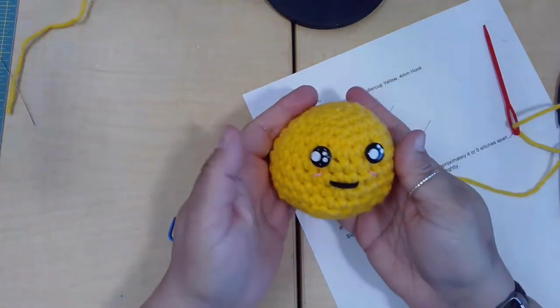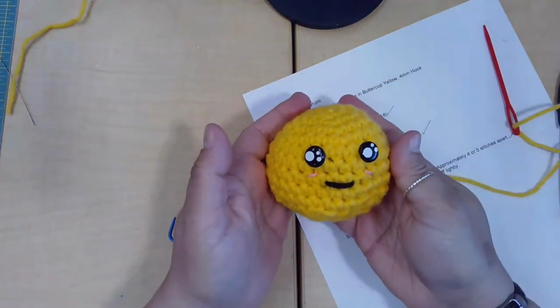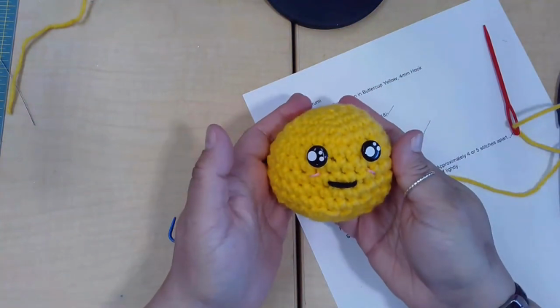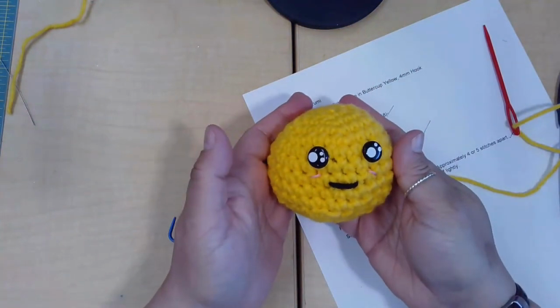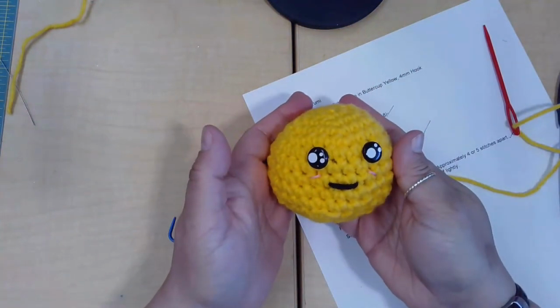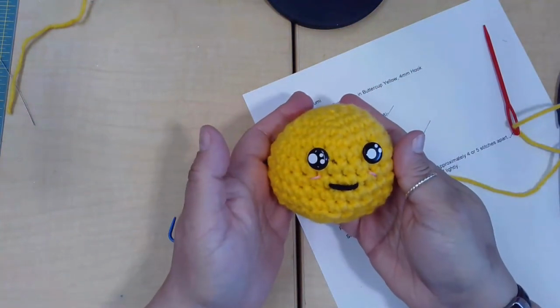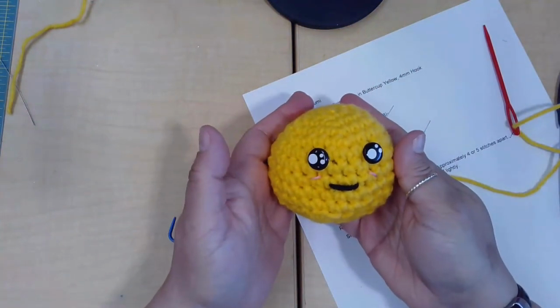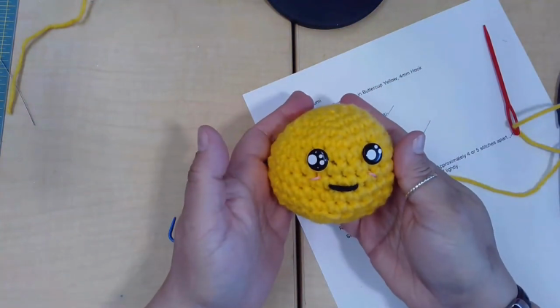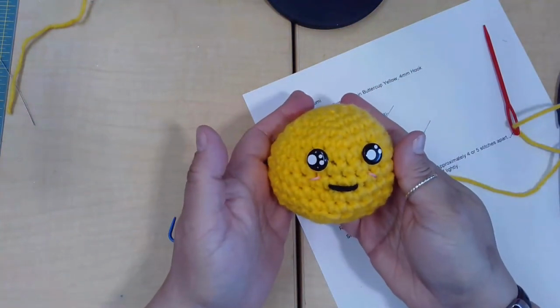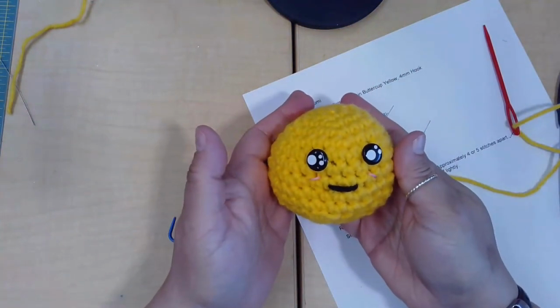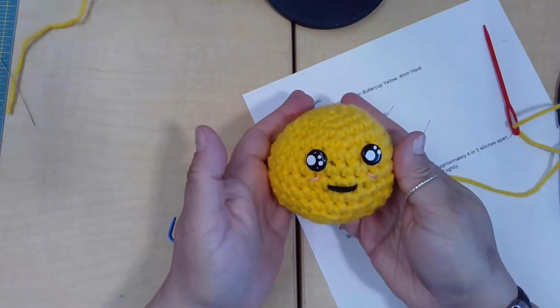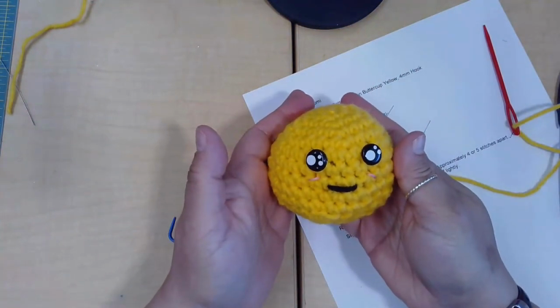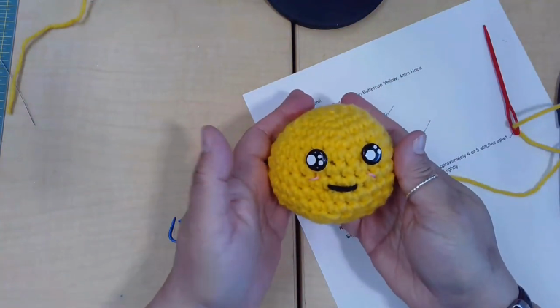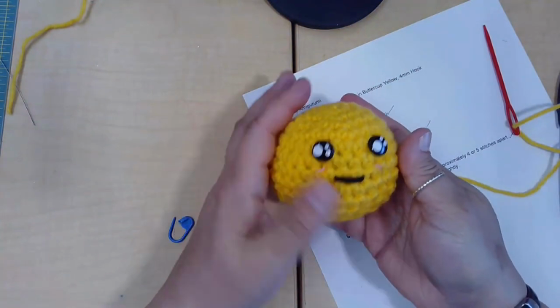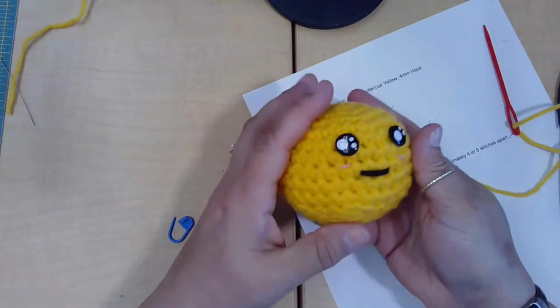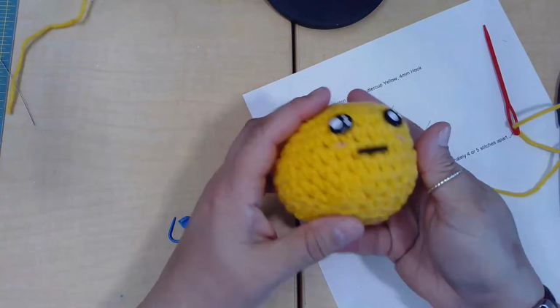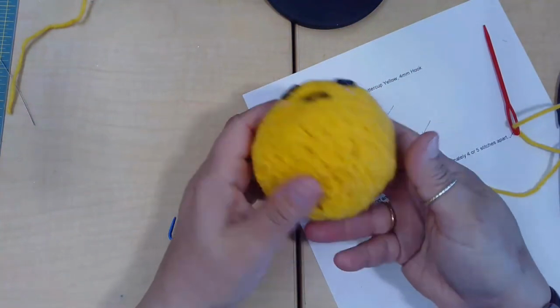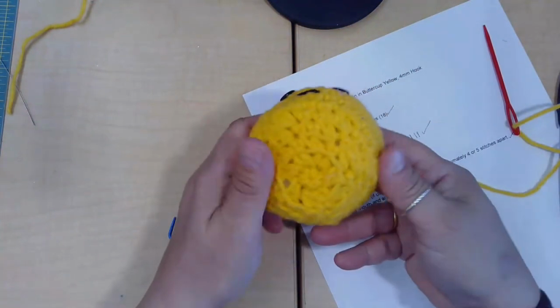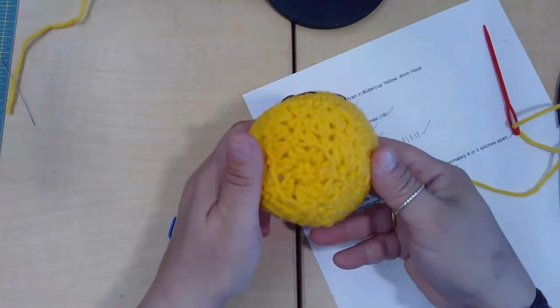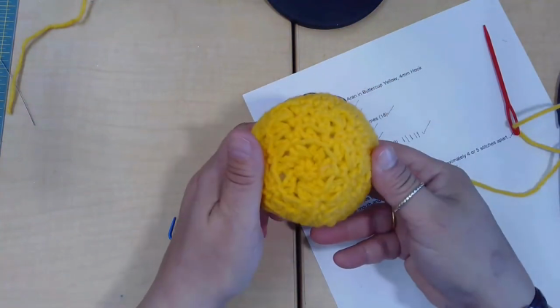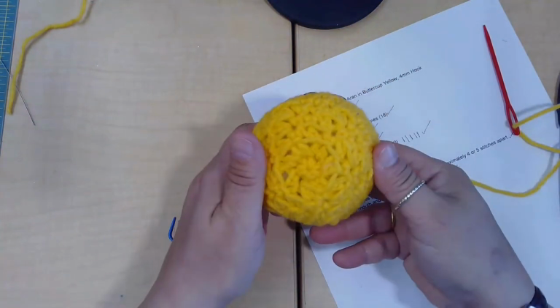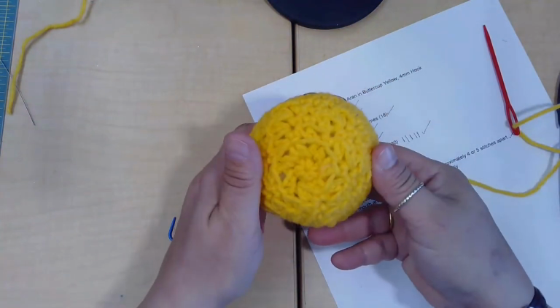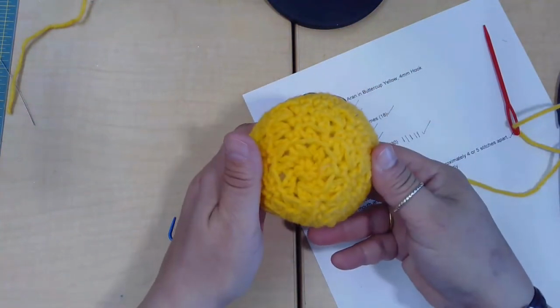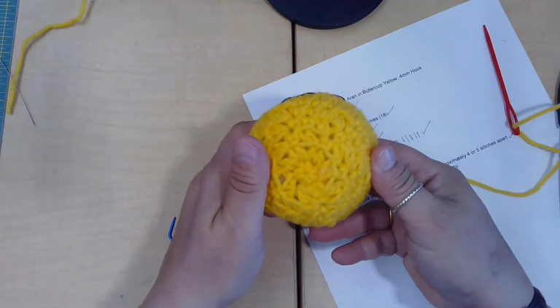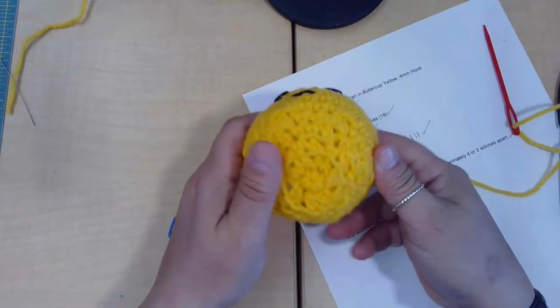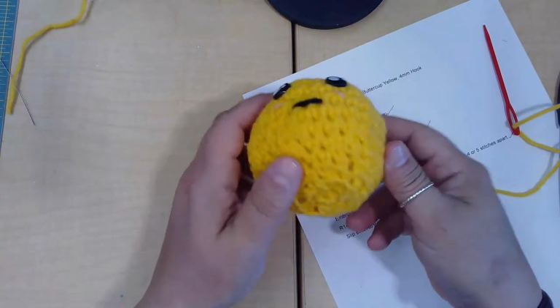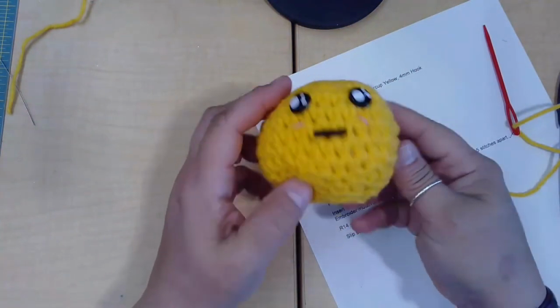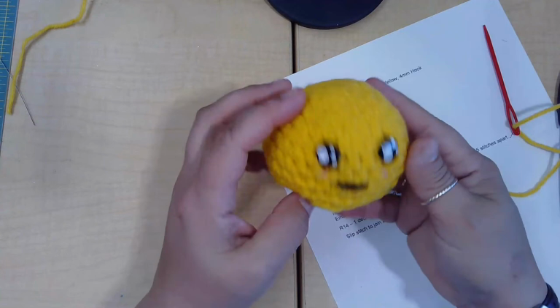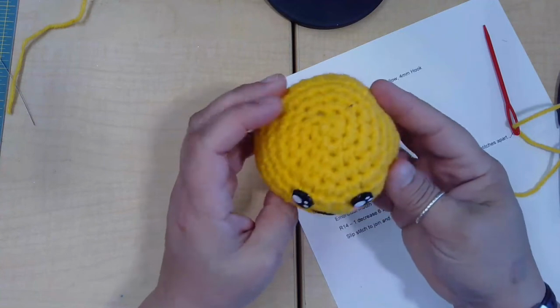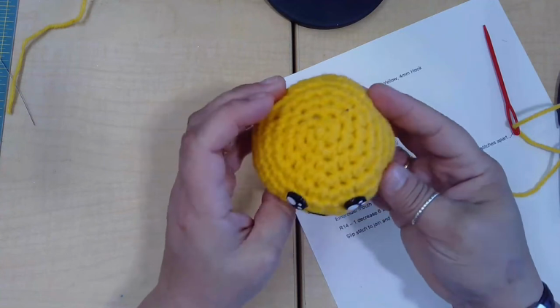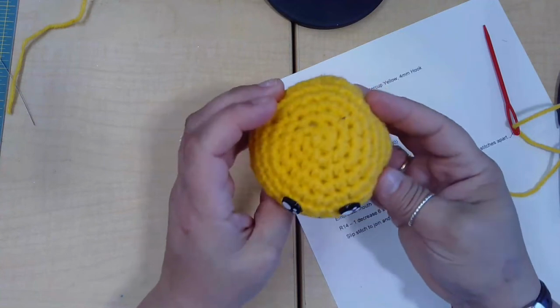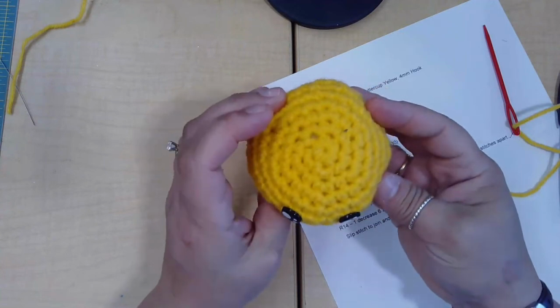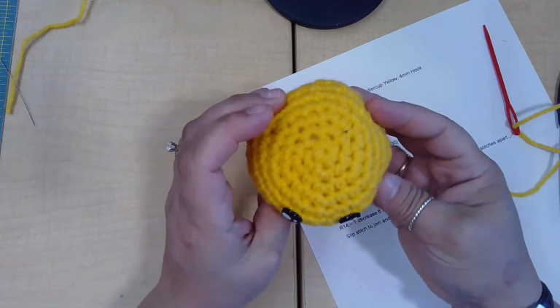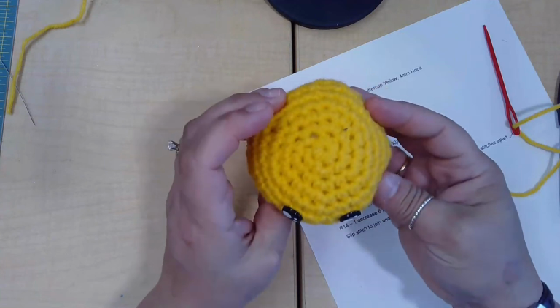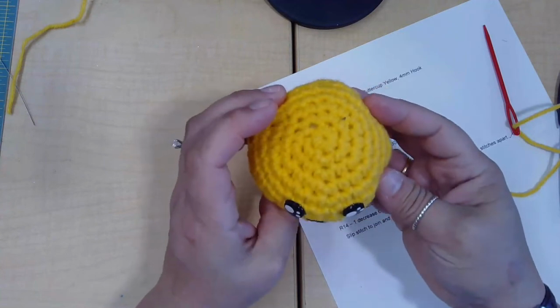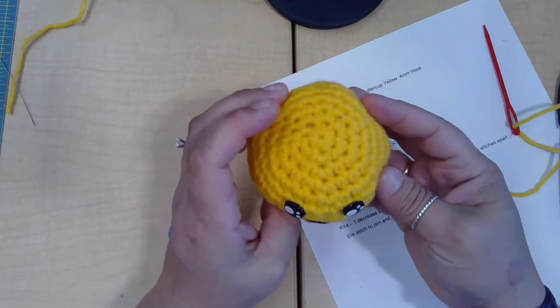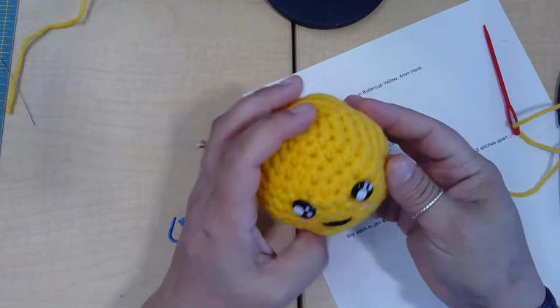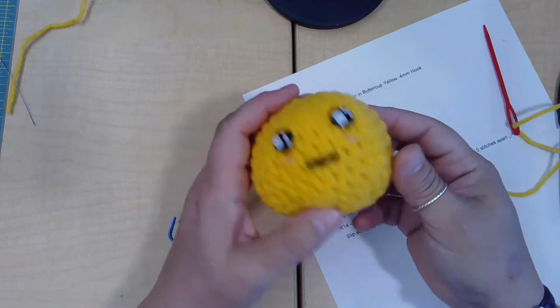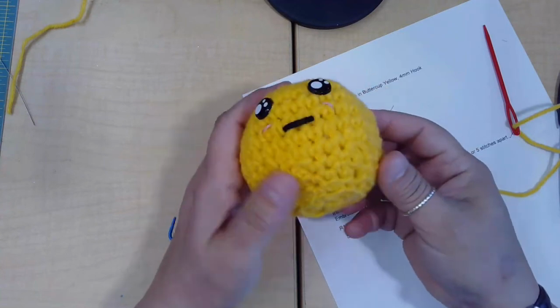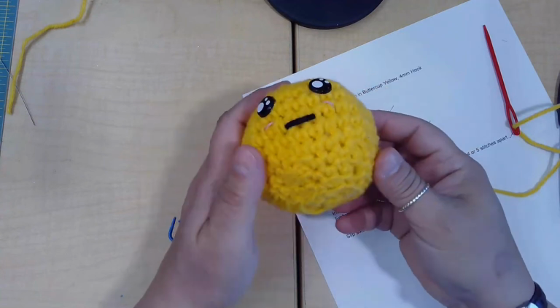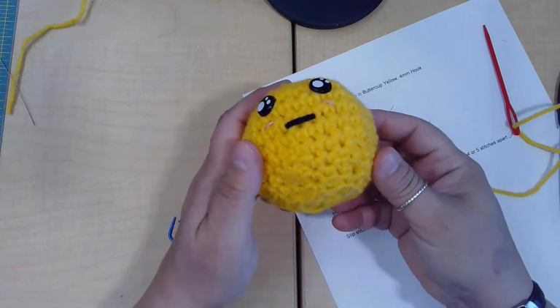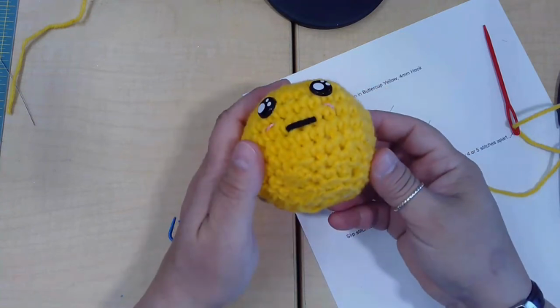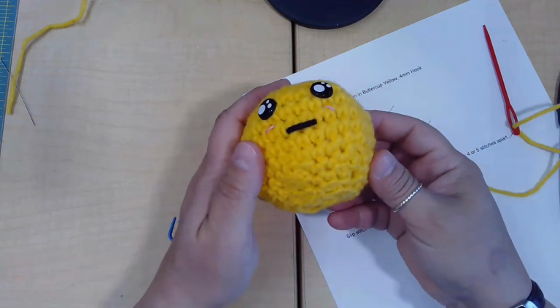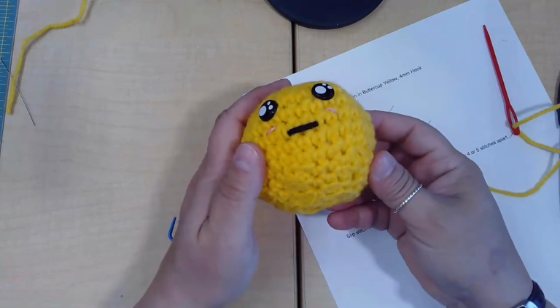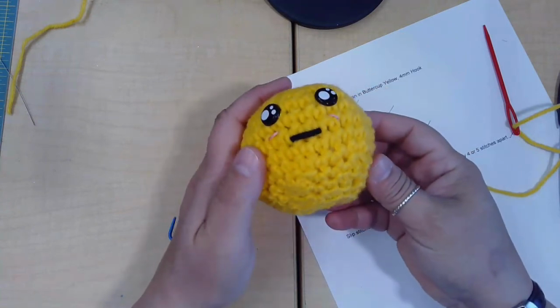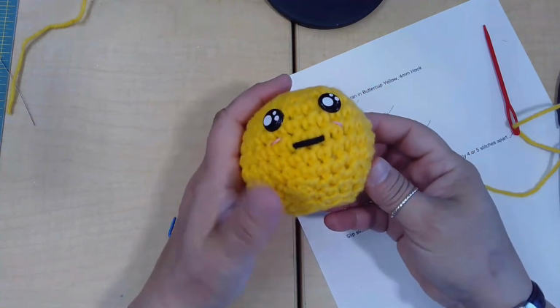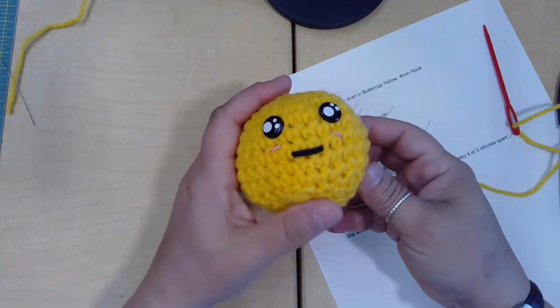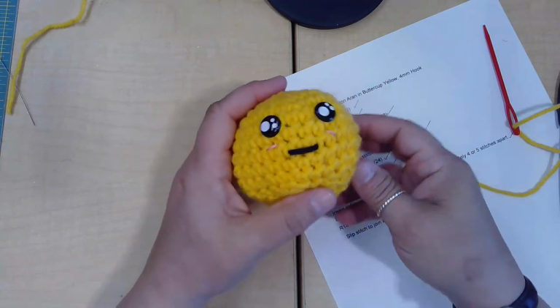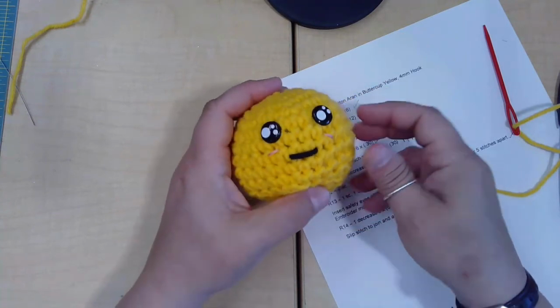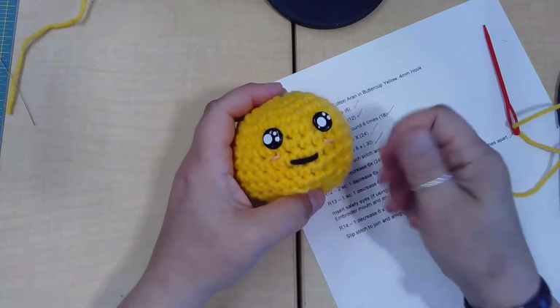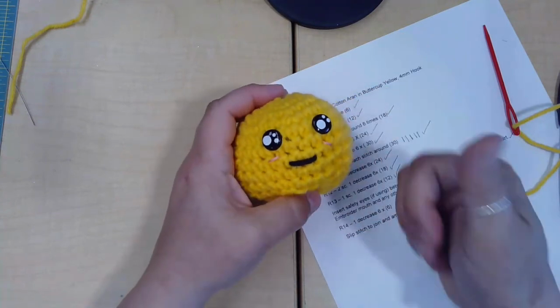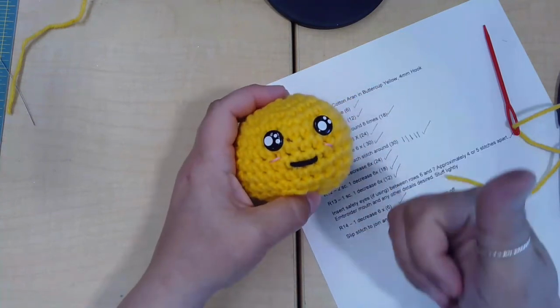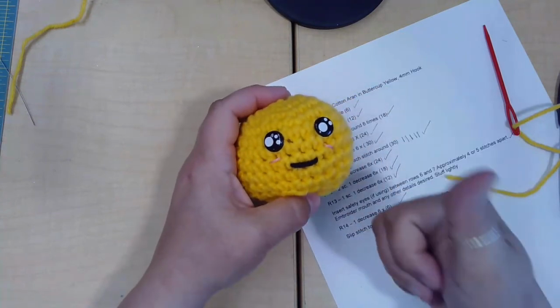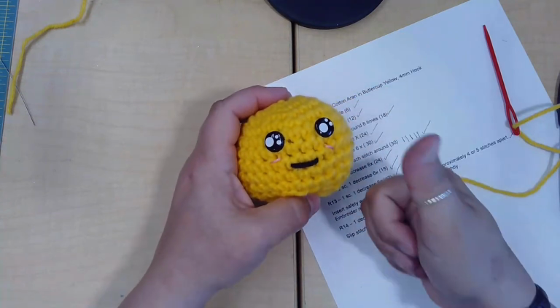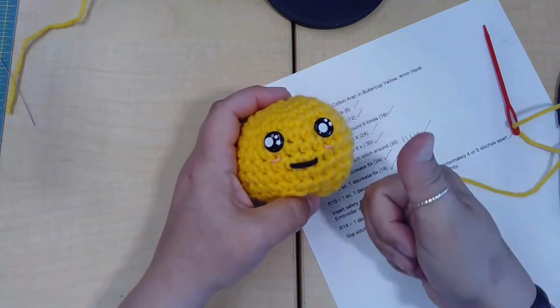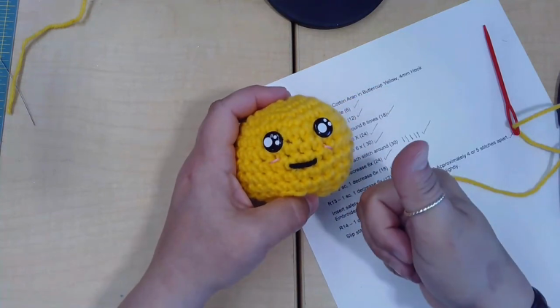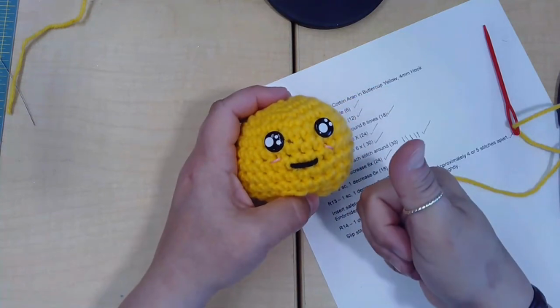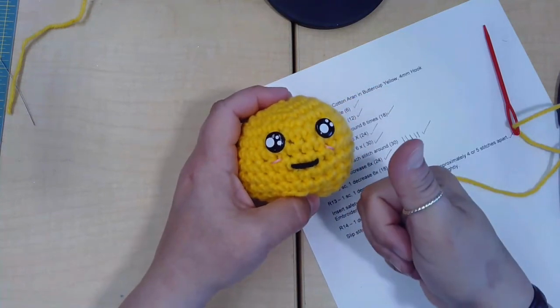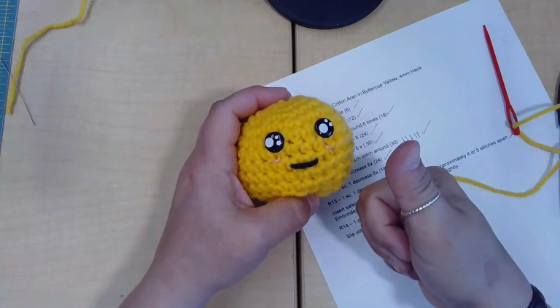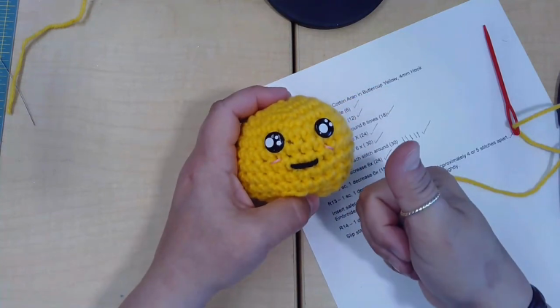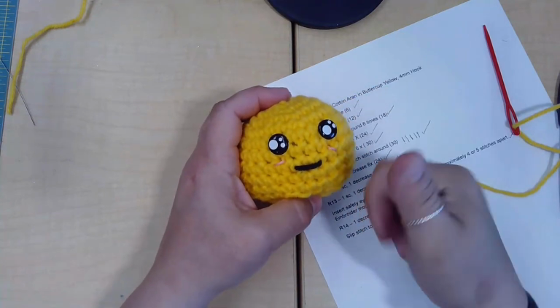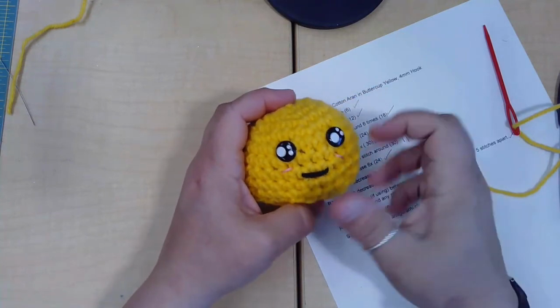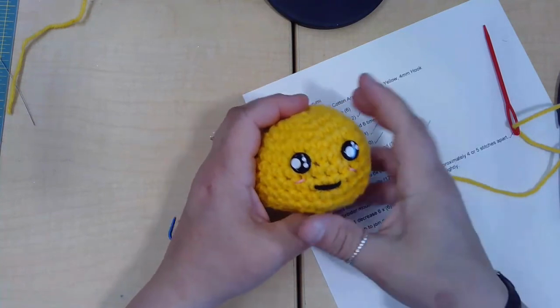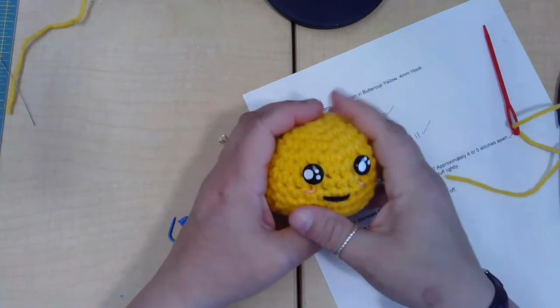And then you're done! I hope you enjoy making an amigurumi emoji.